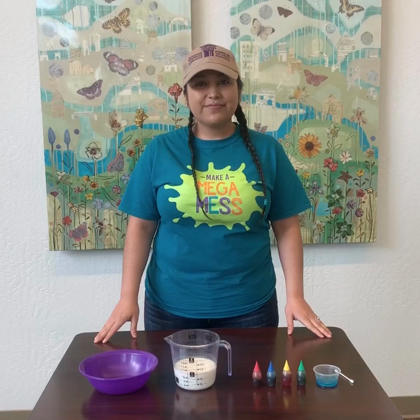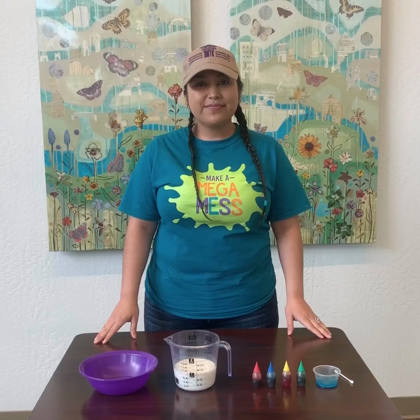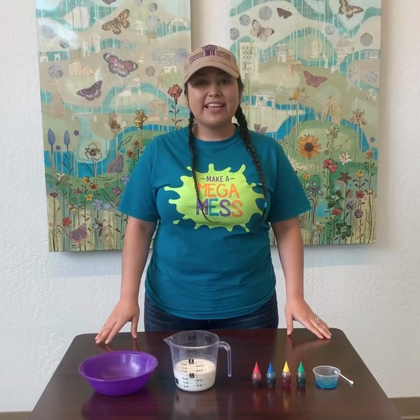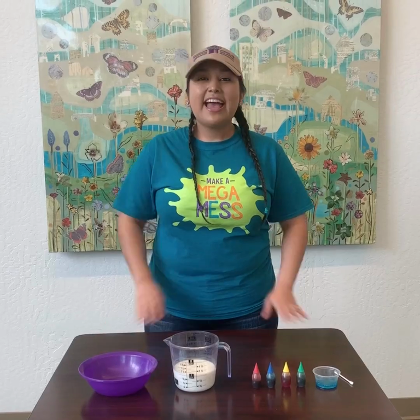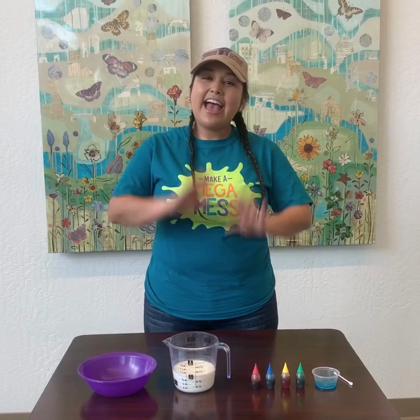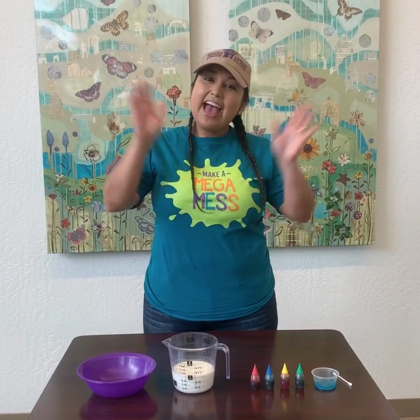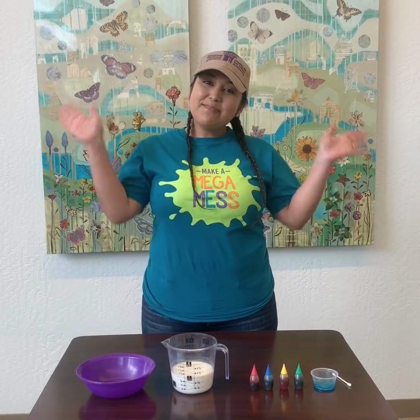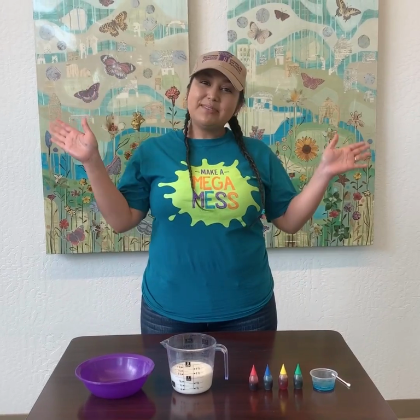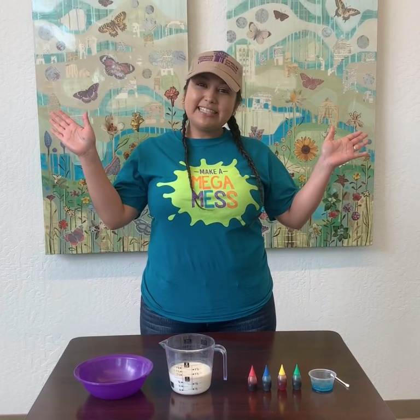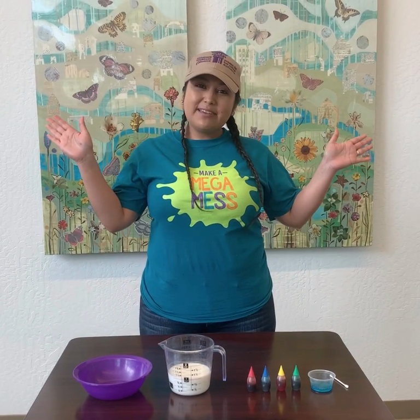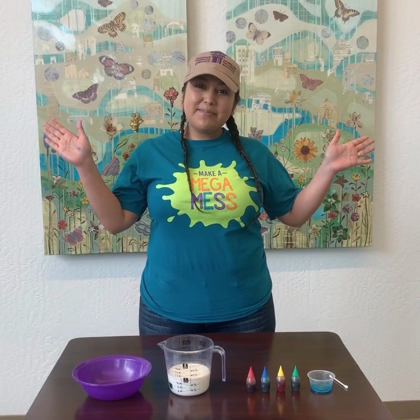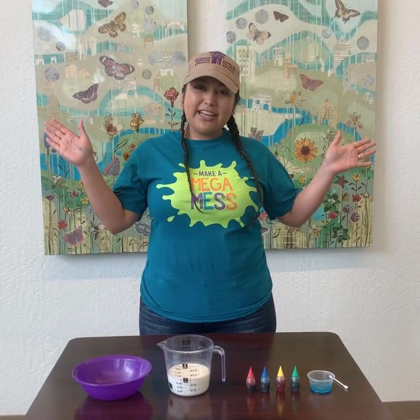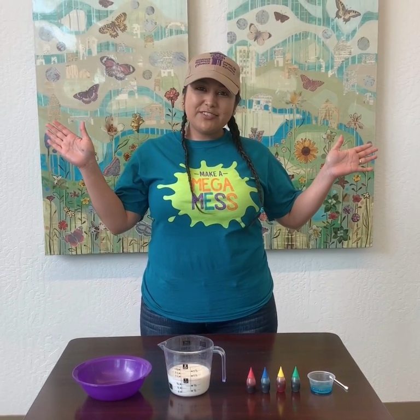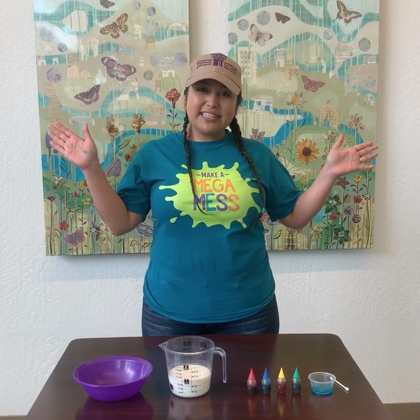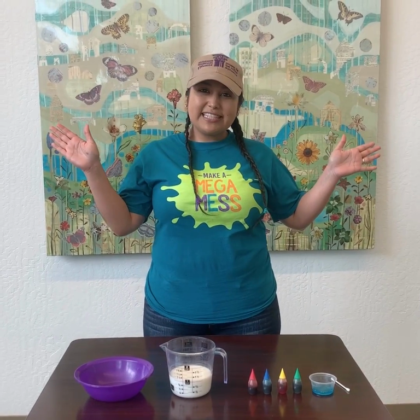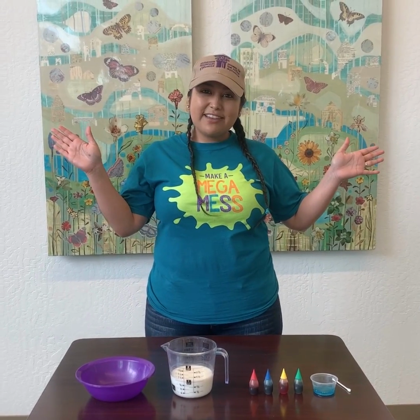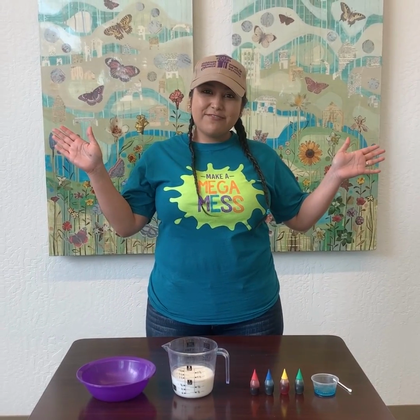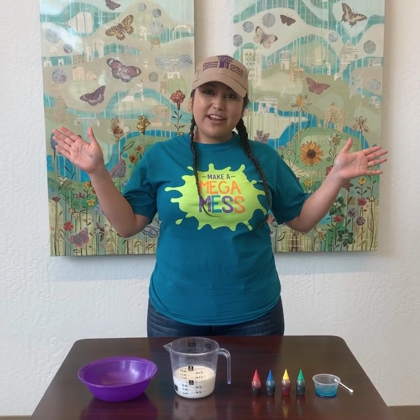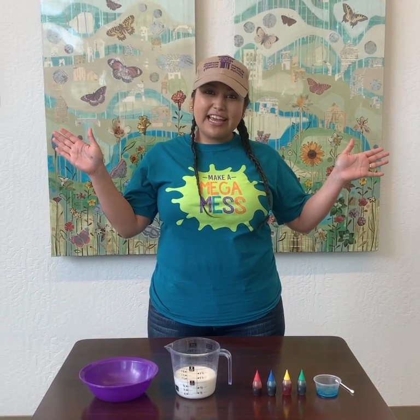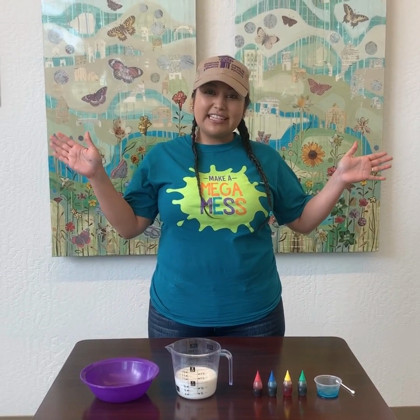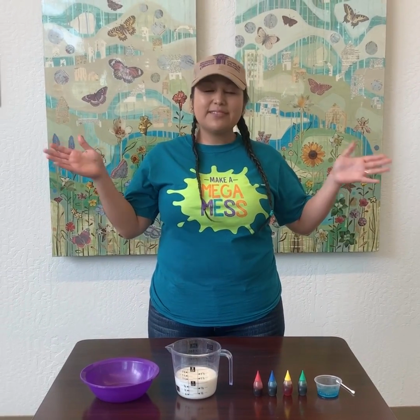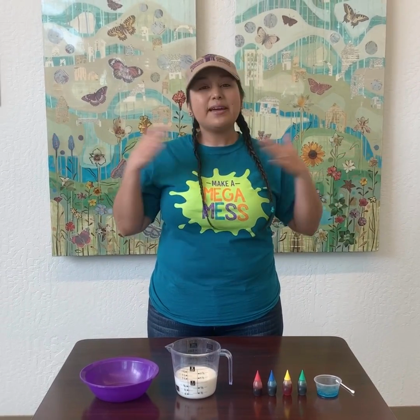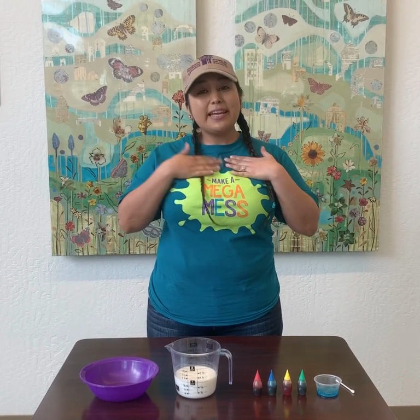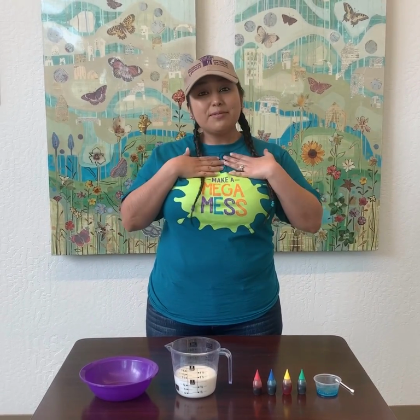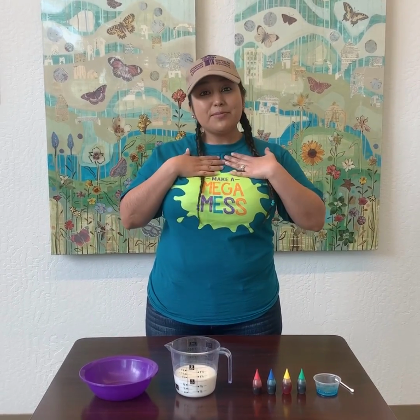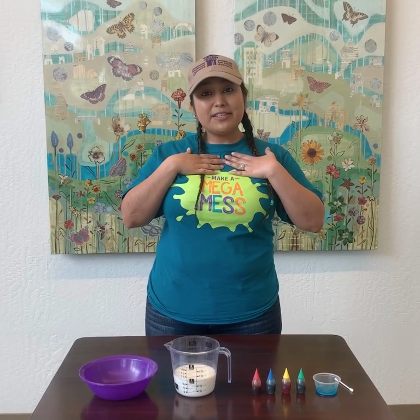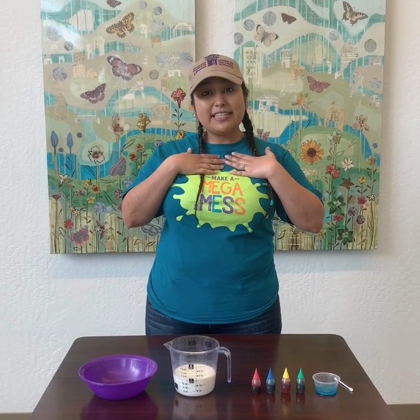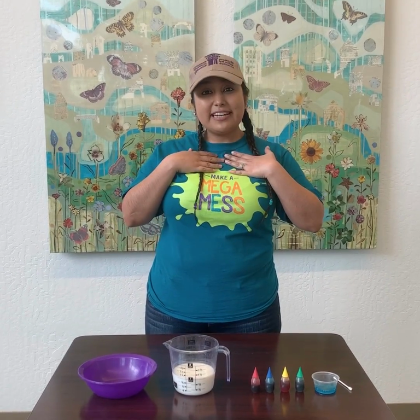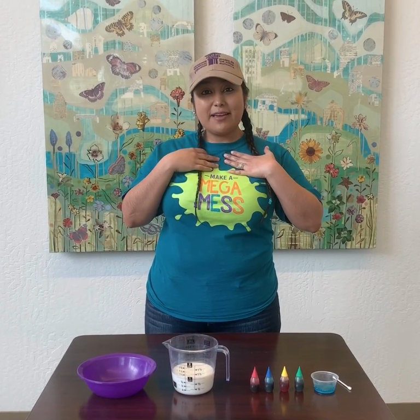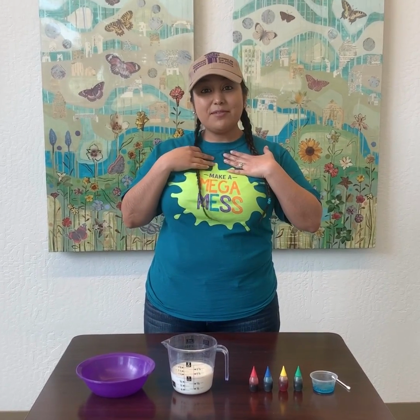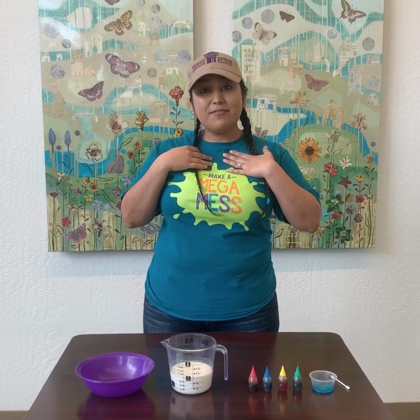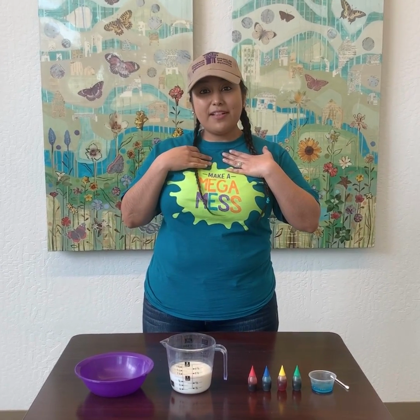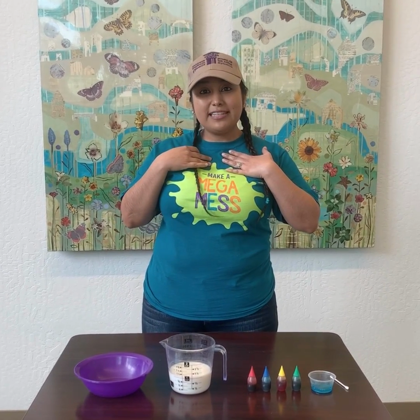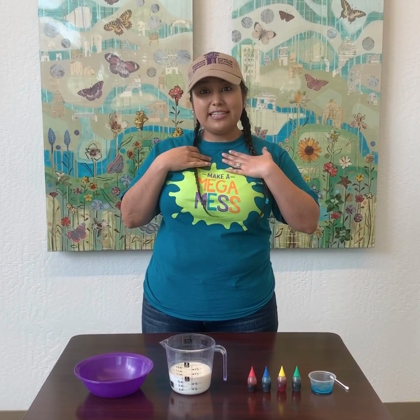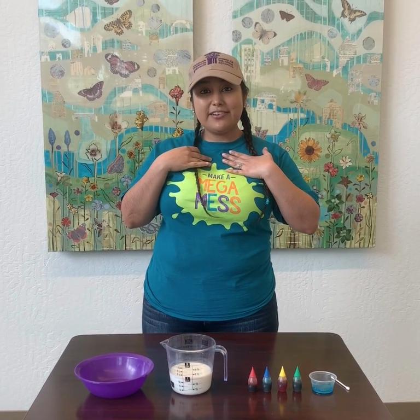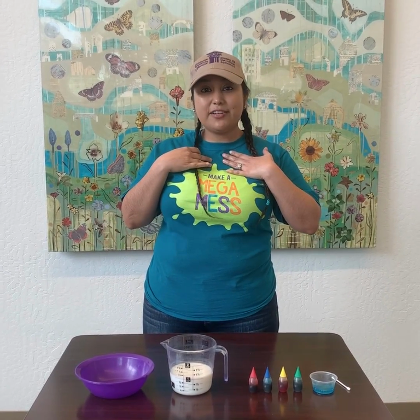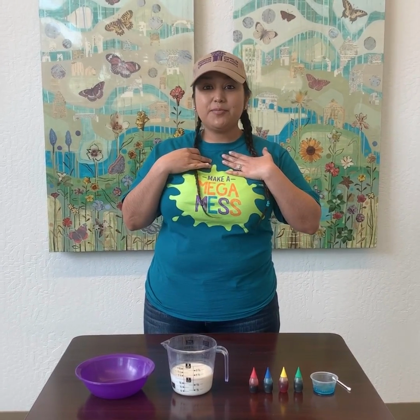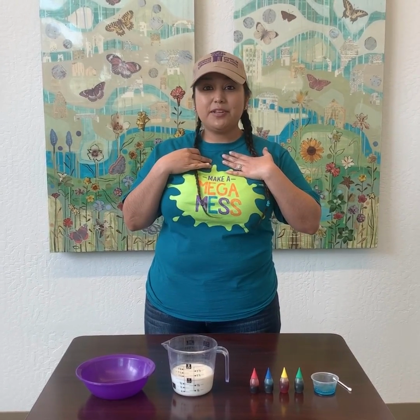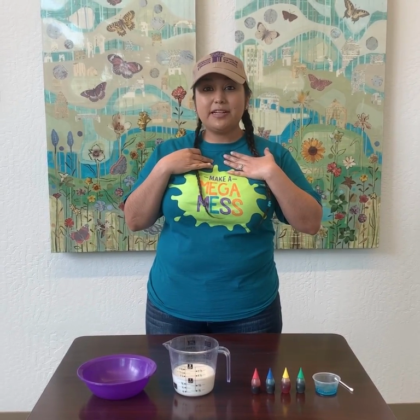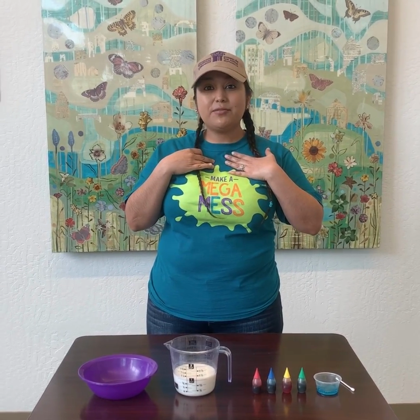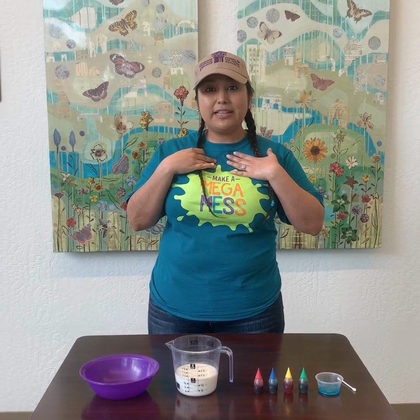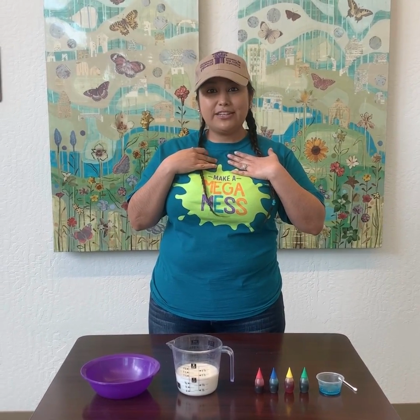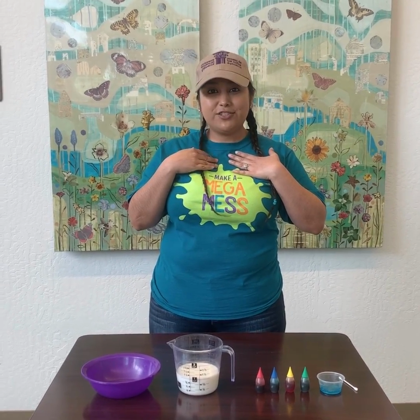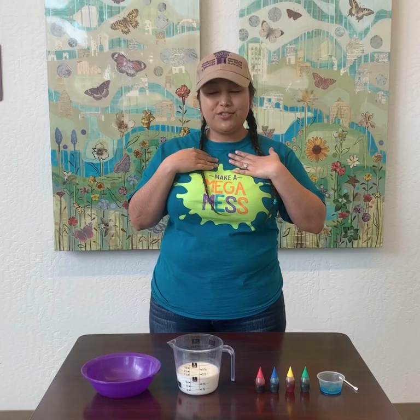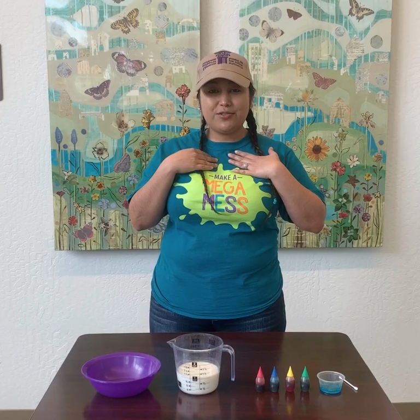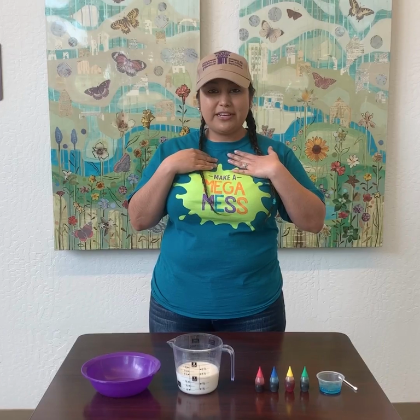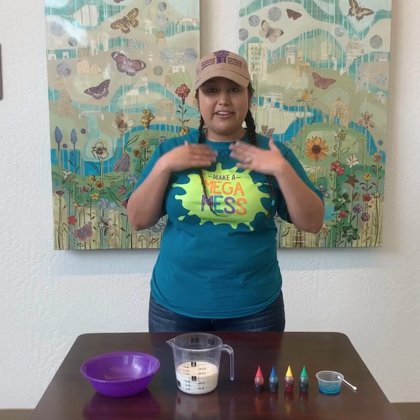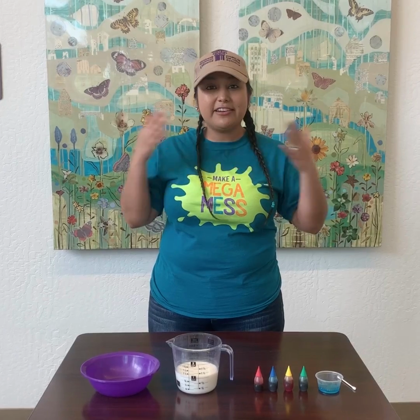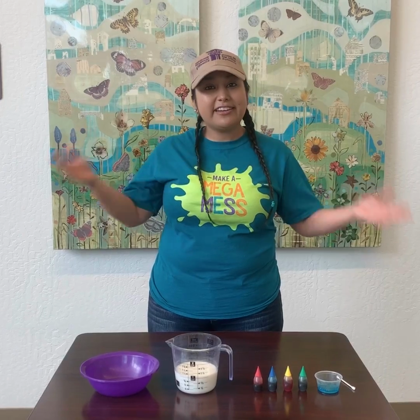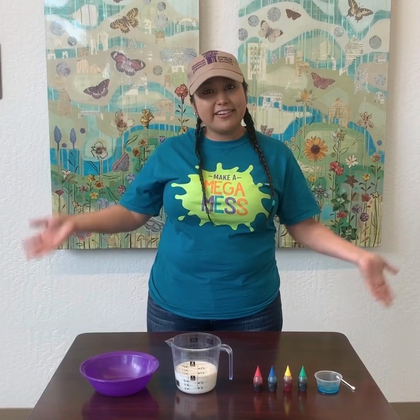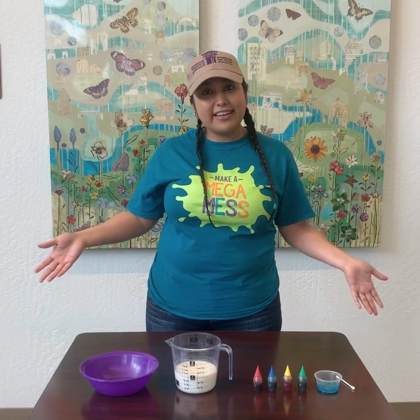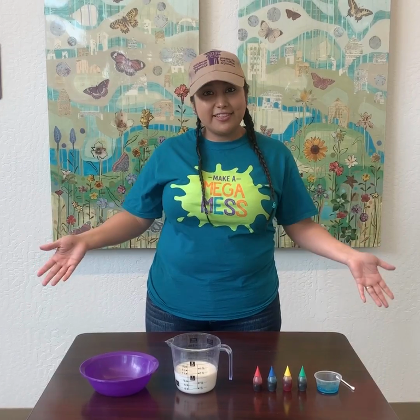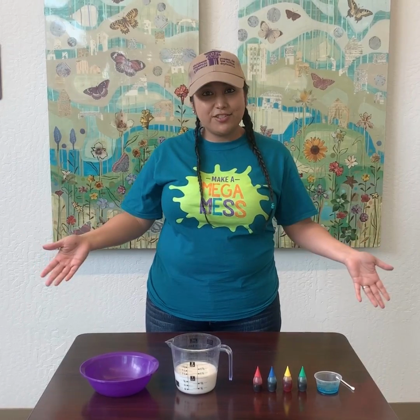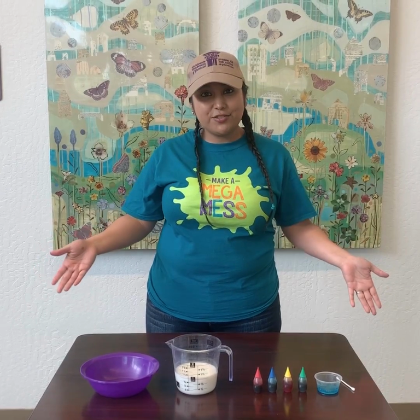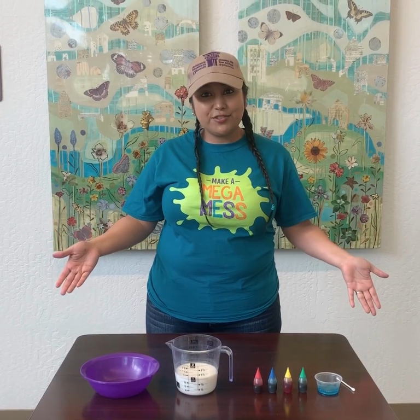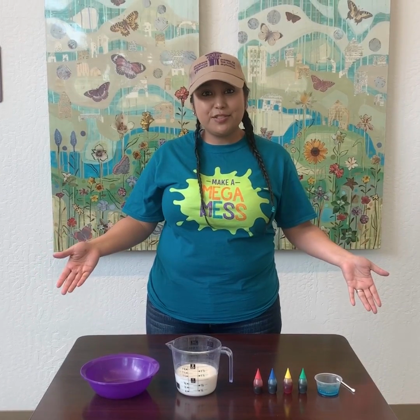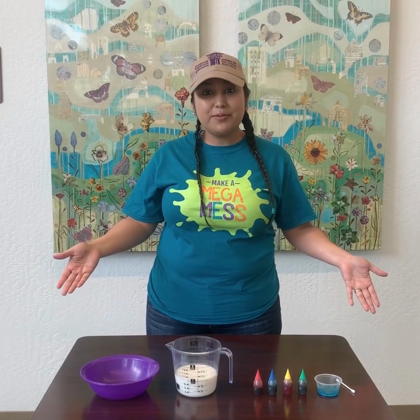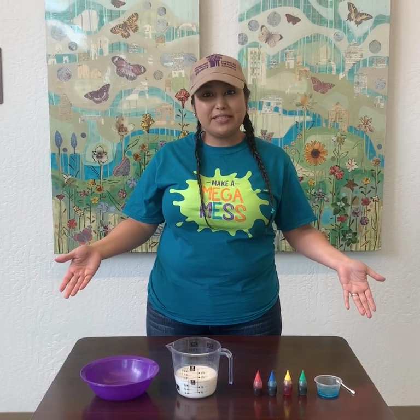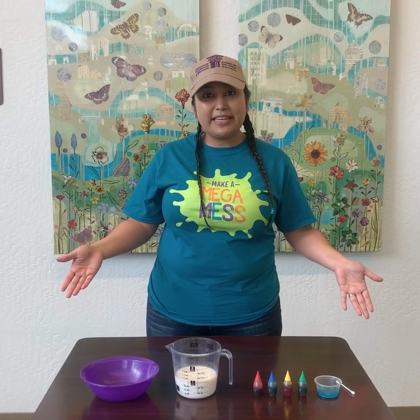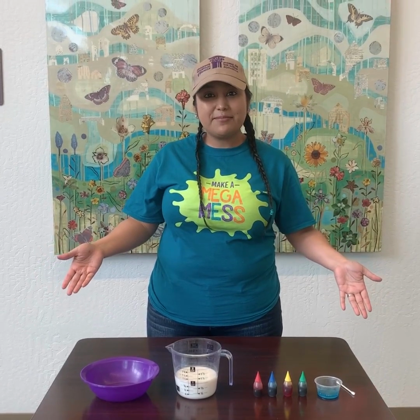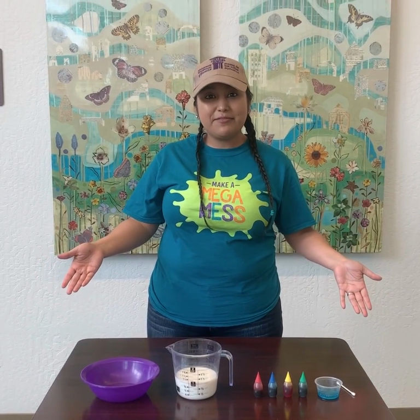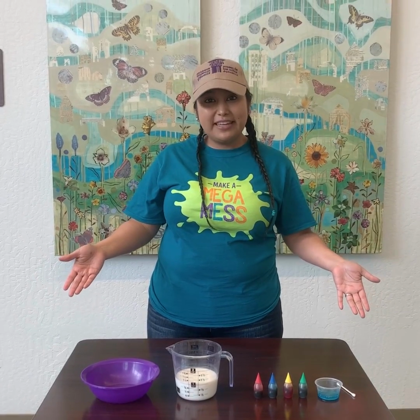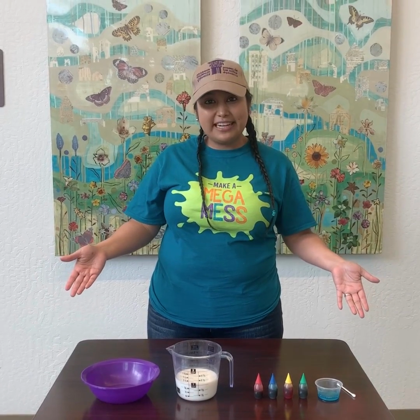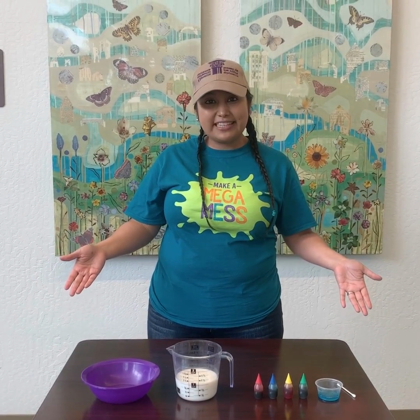Happy St. Patrick's Day friends! My name is Marissa and I'm the Volunteer and Community Relations Coordinator here at the Children's Museum of Phoenix.